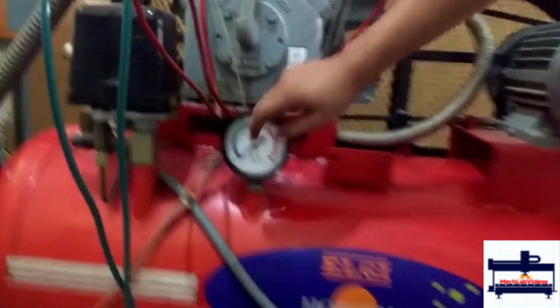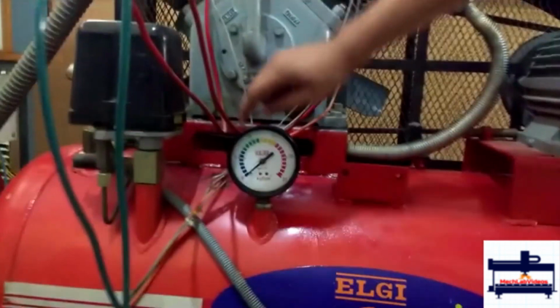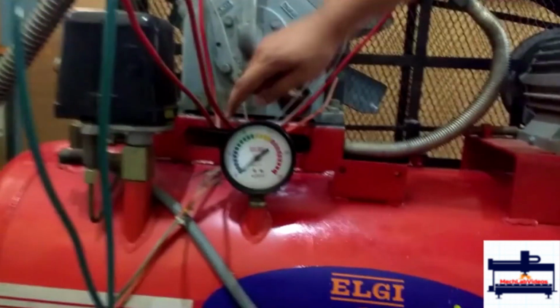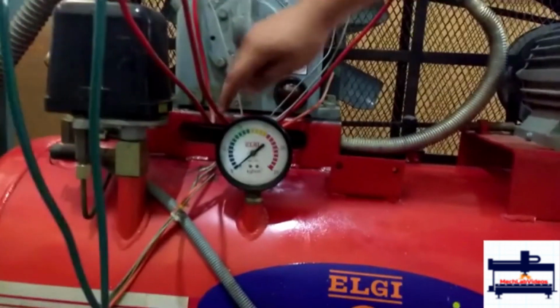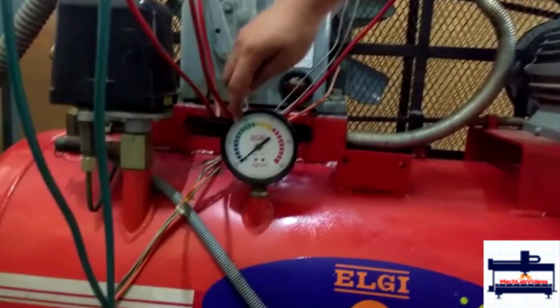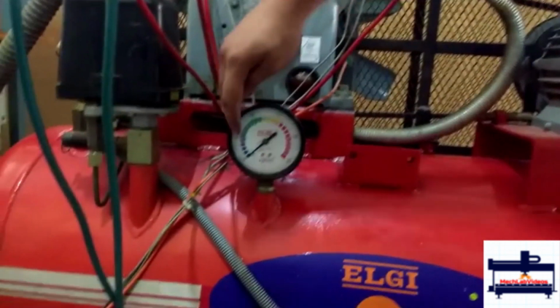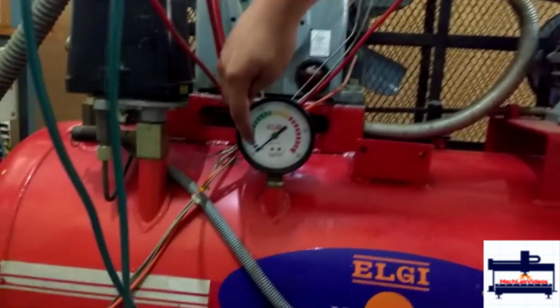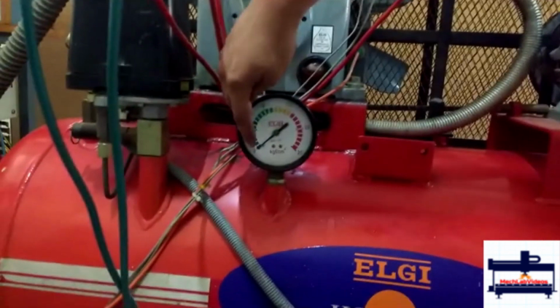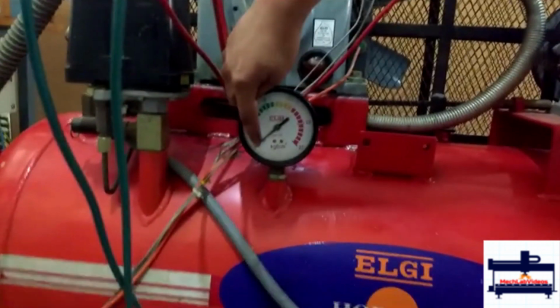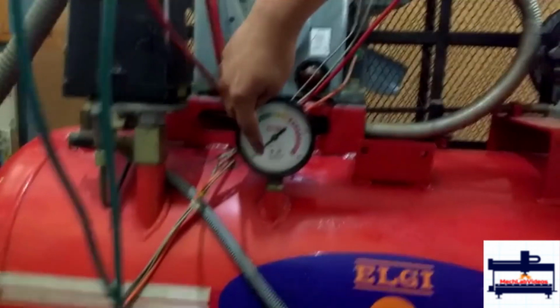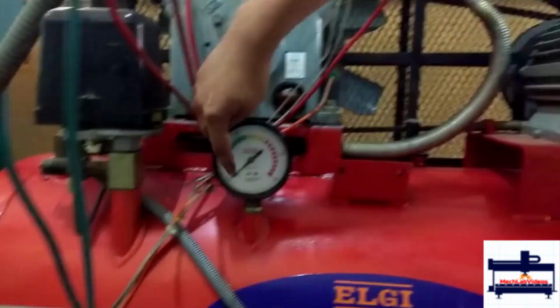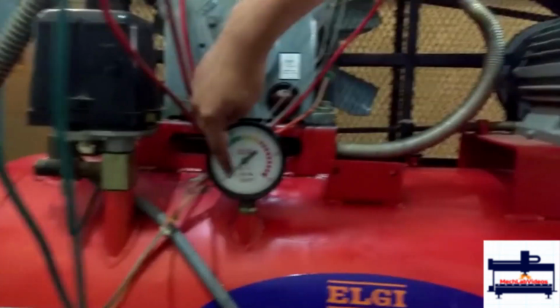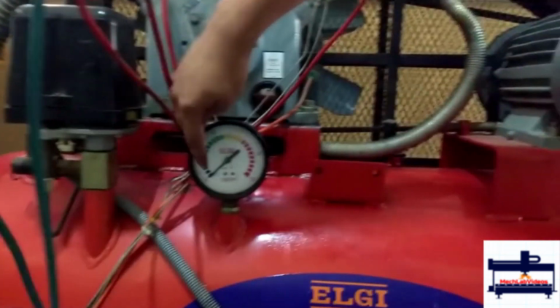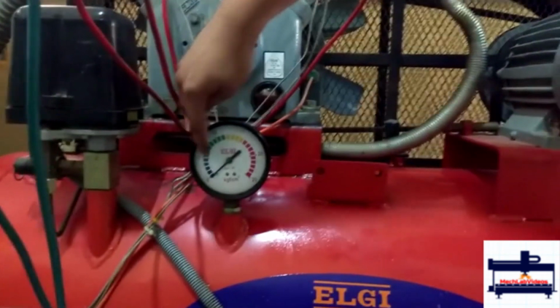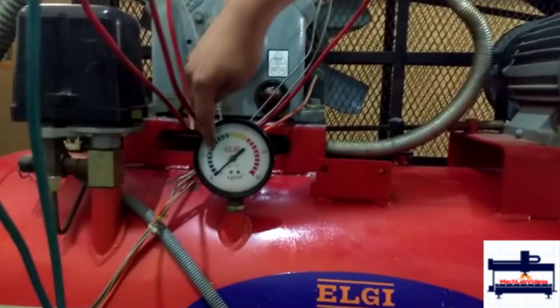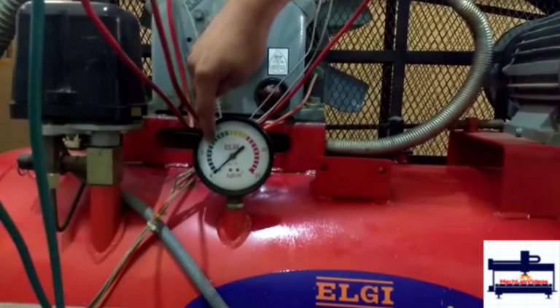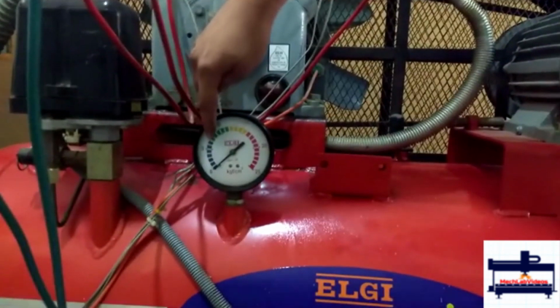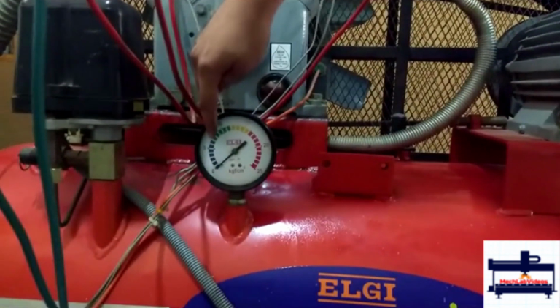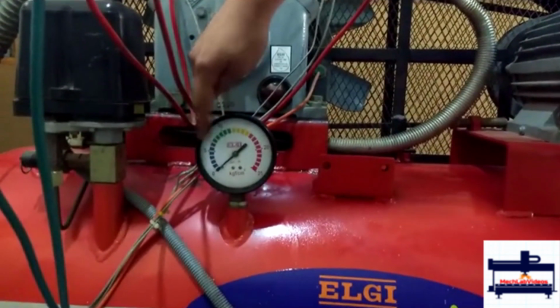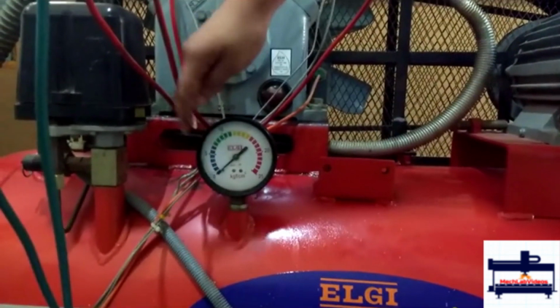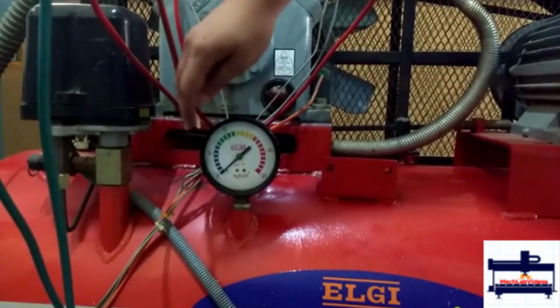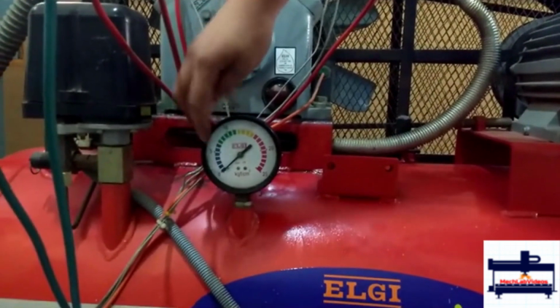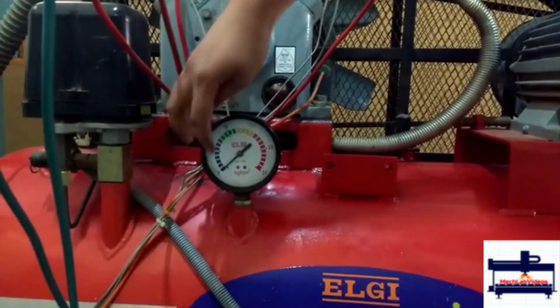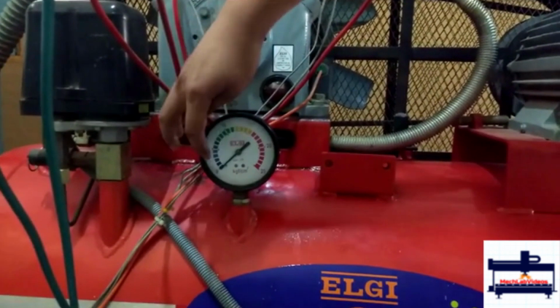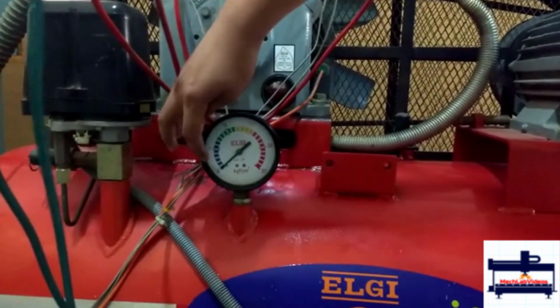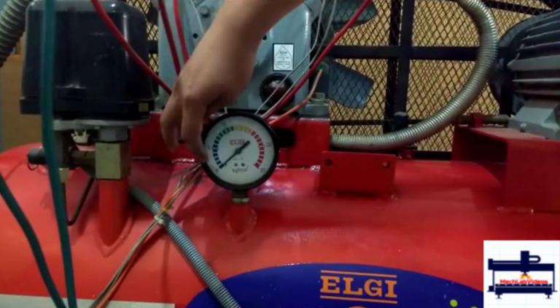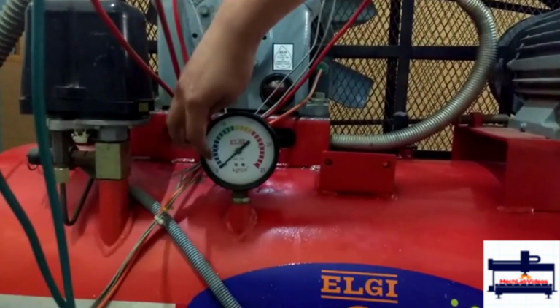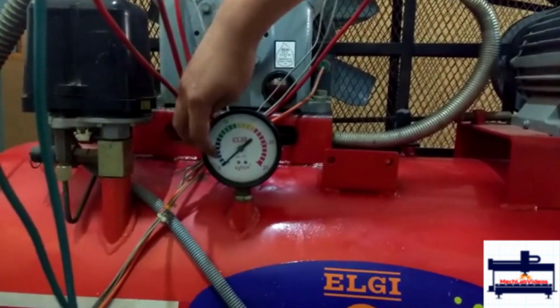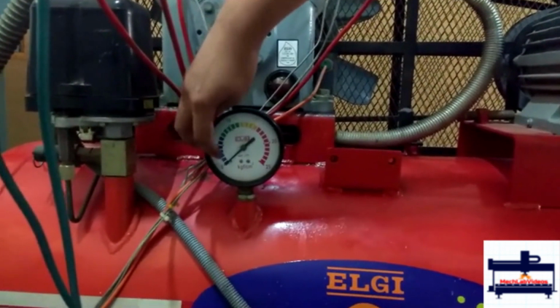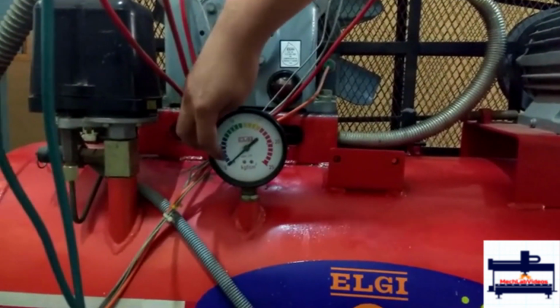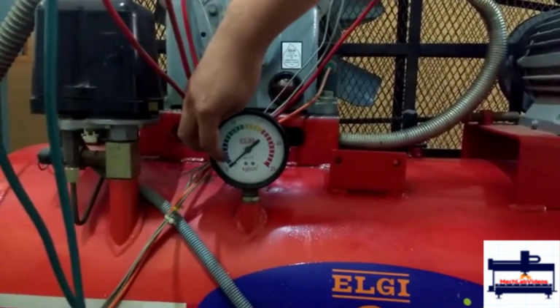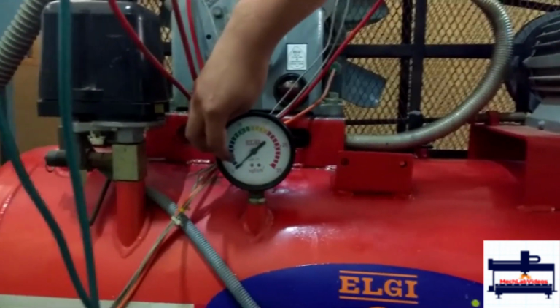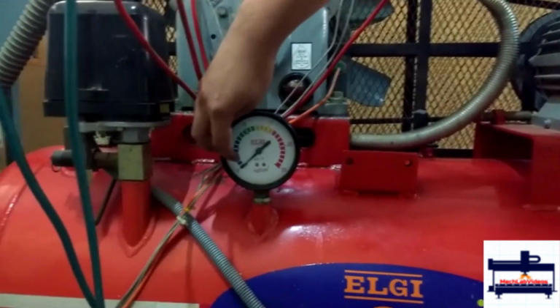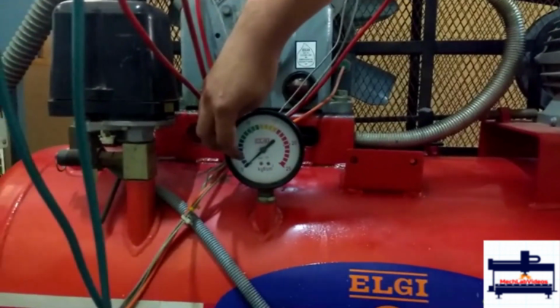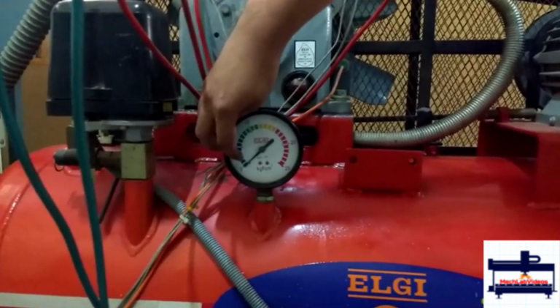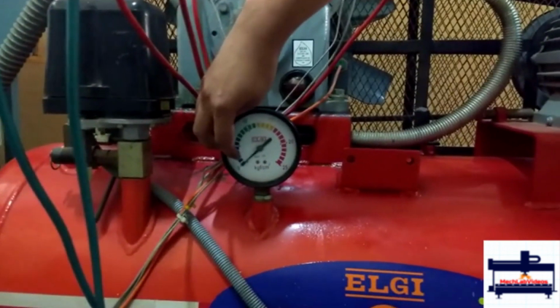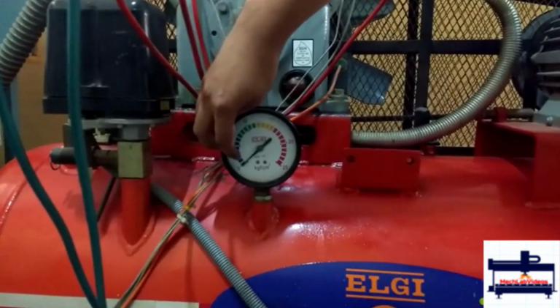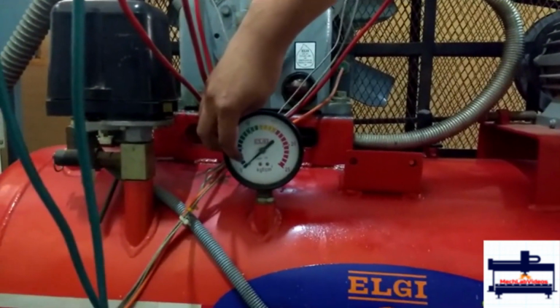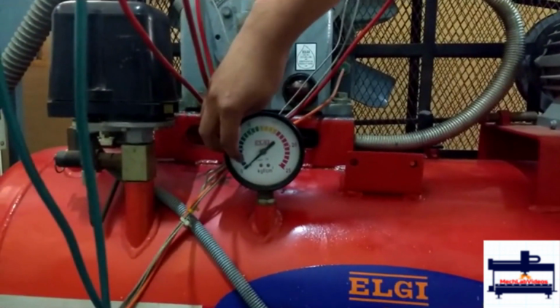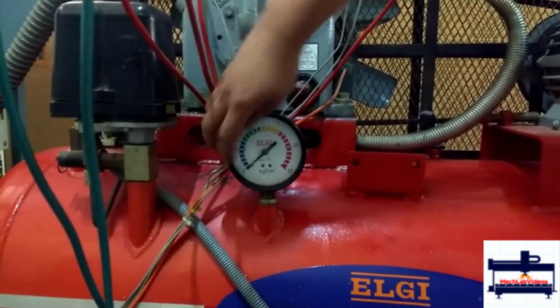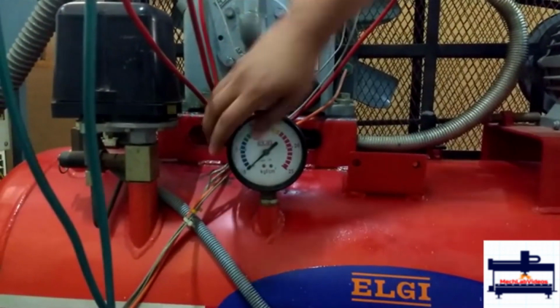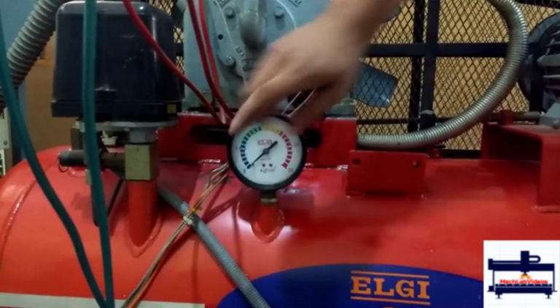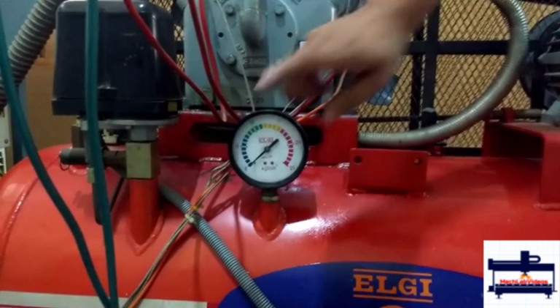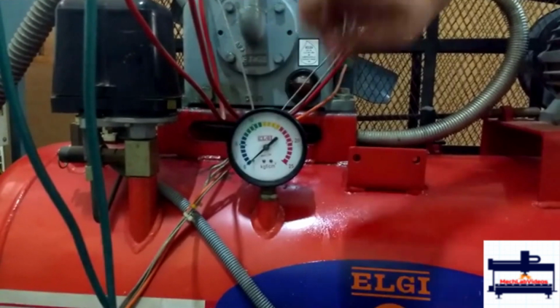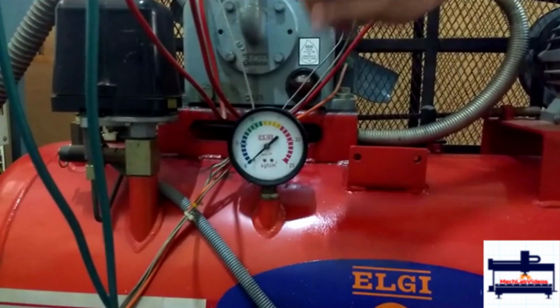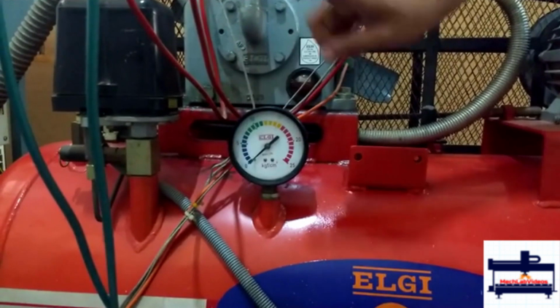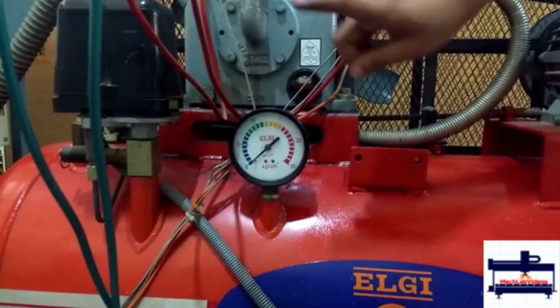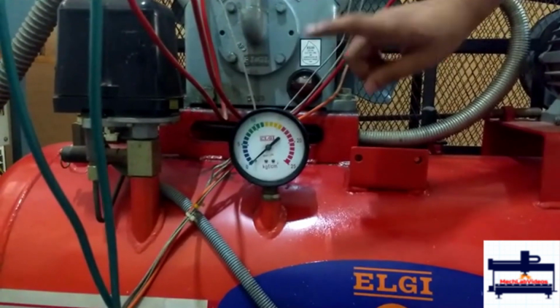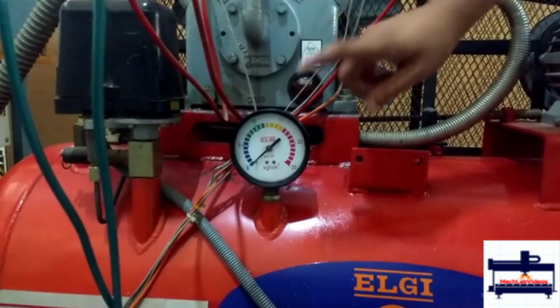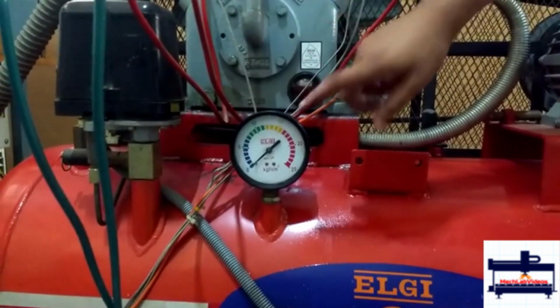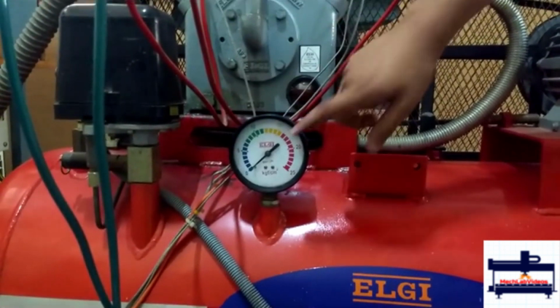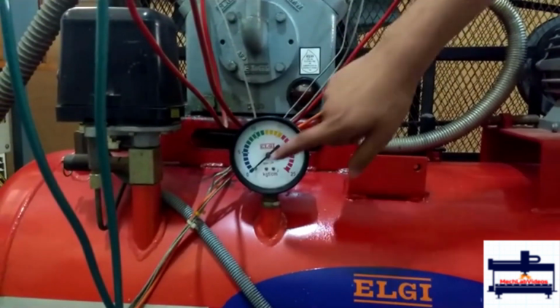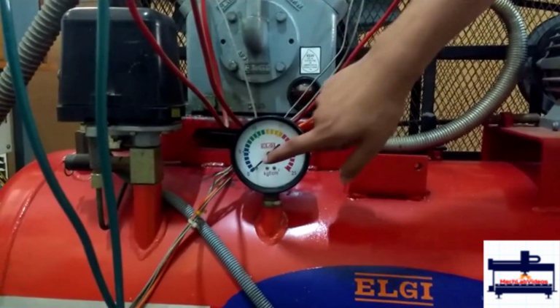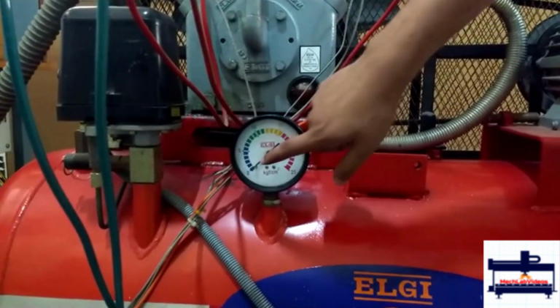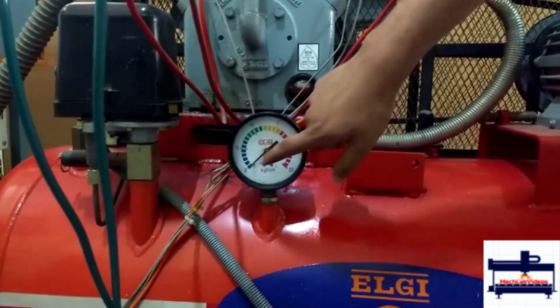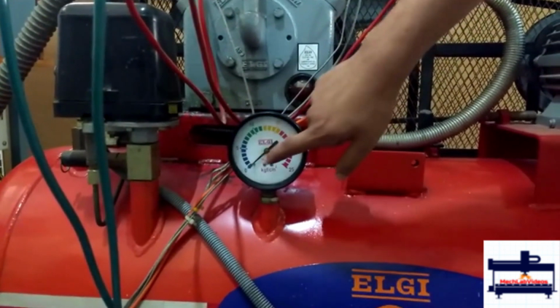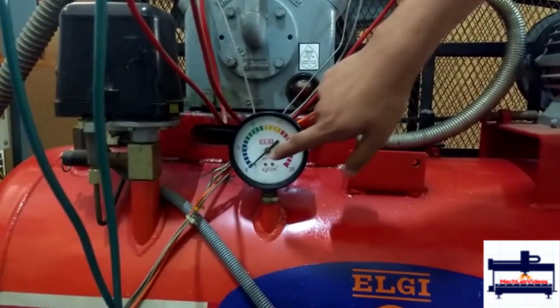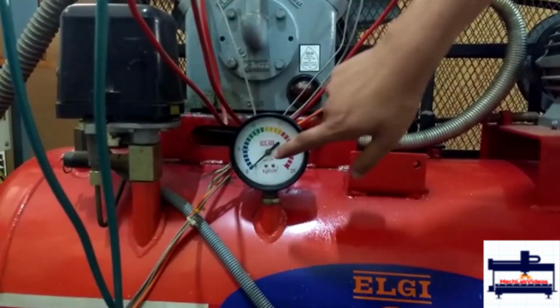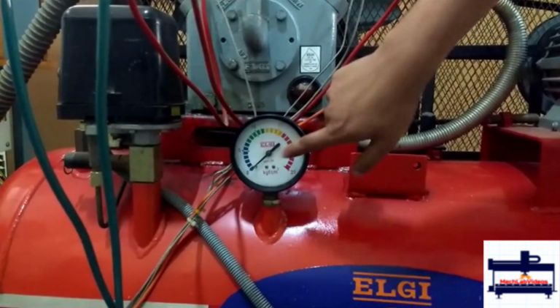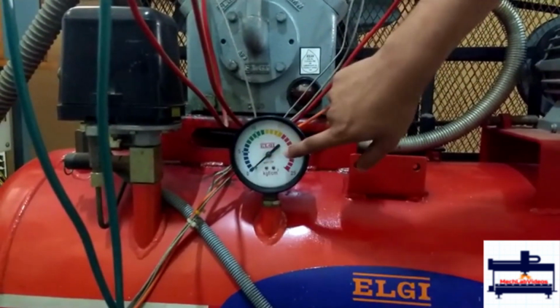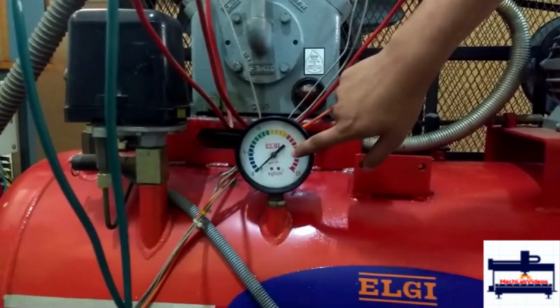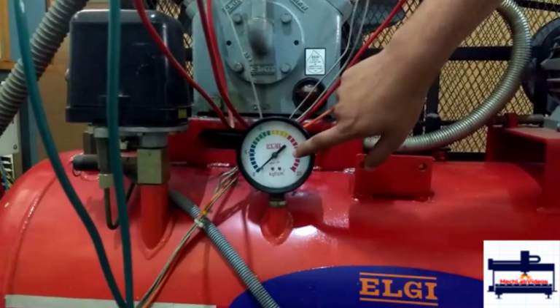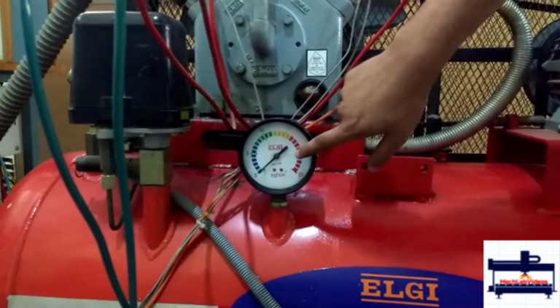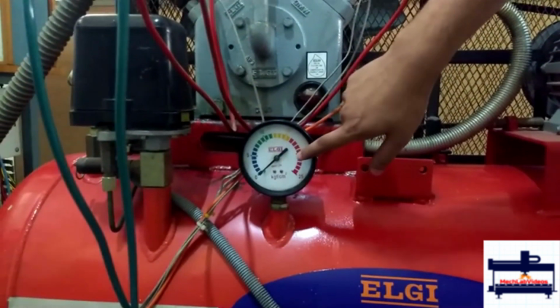You can see 5 blue dots. When the needle reaches the middle of the first blue dot, it reaches 1 kg per centimeter square of pressure.